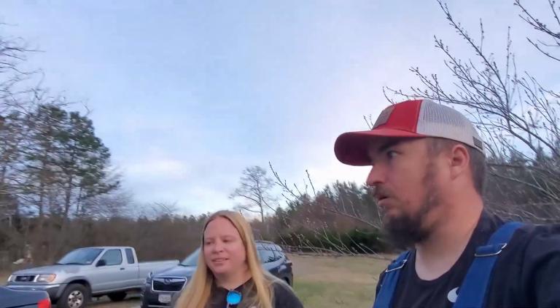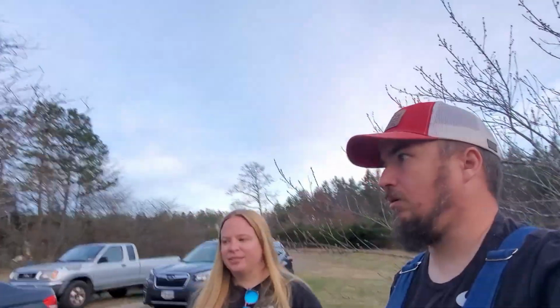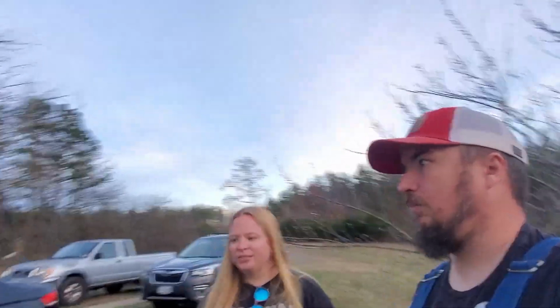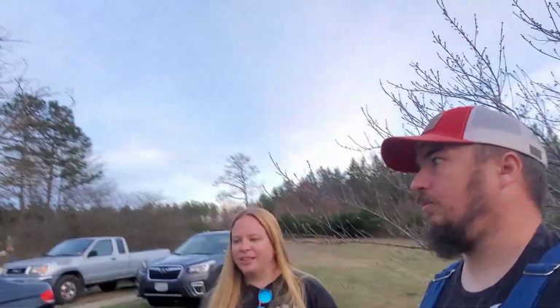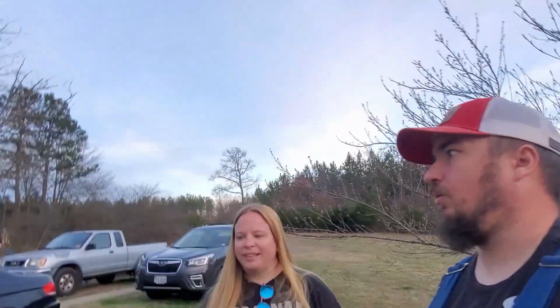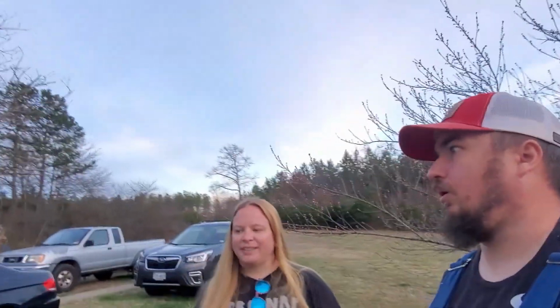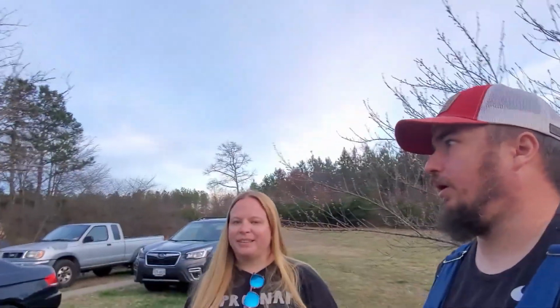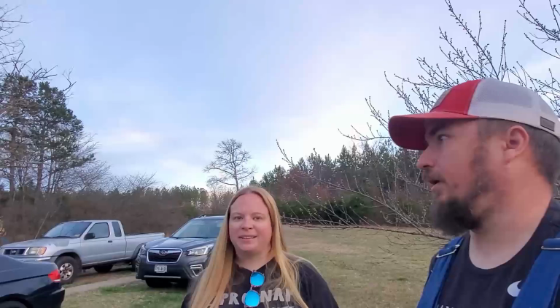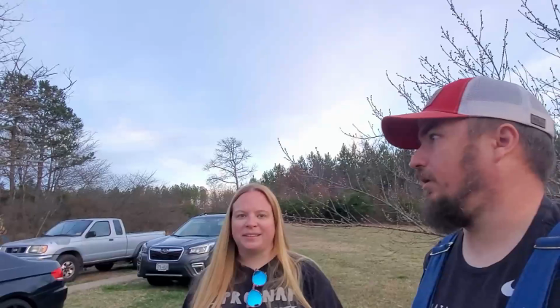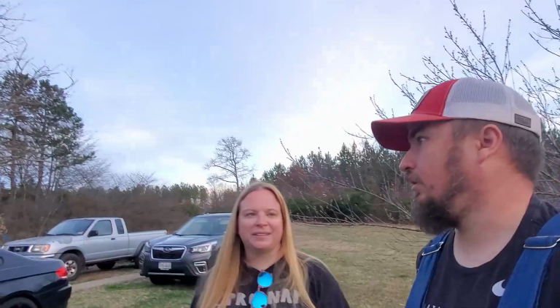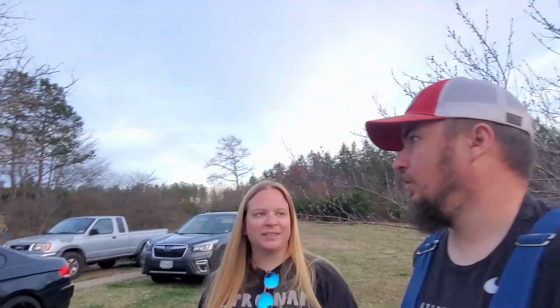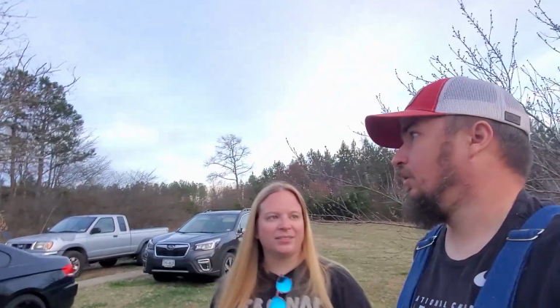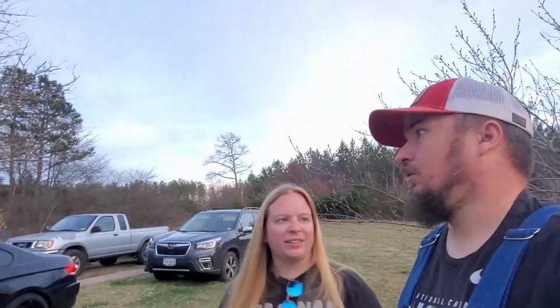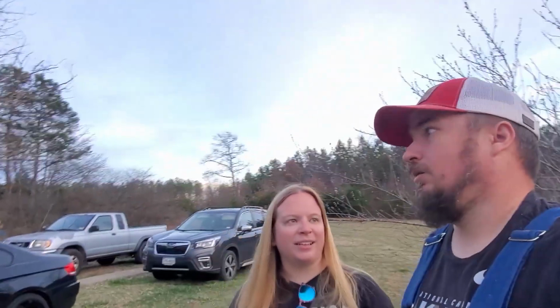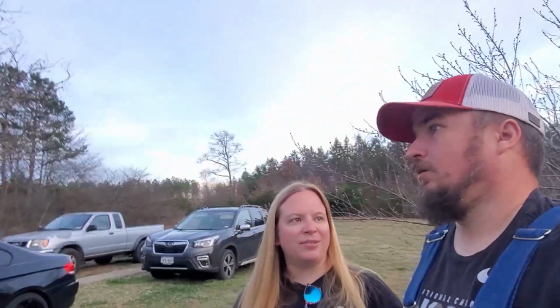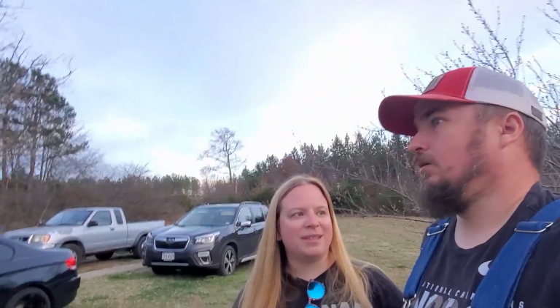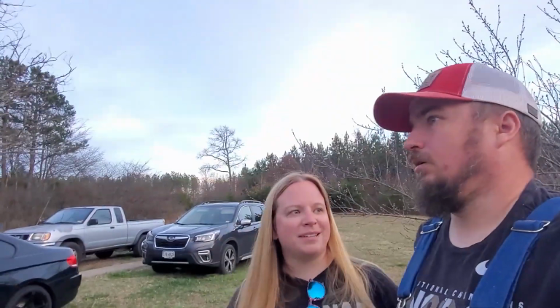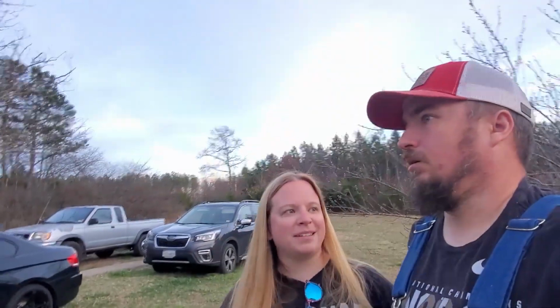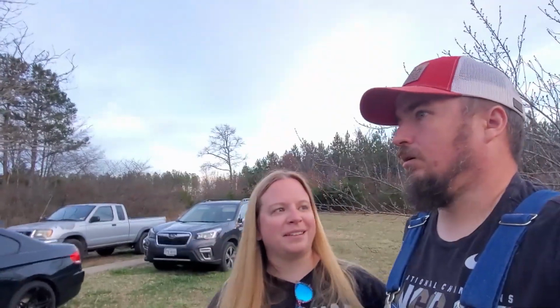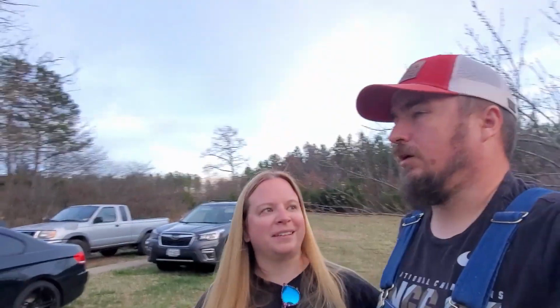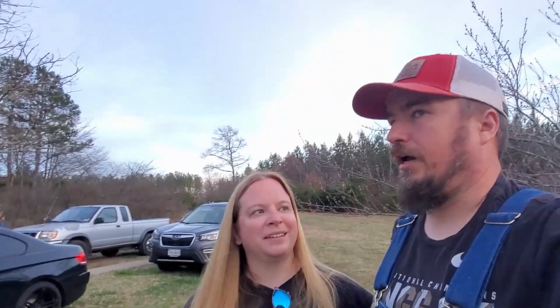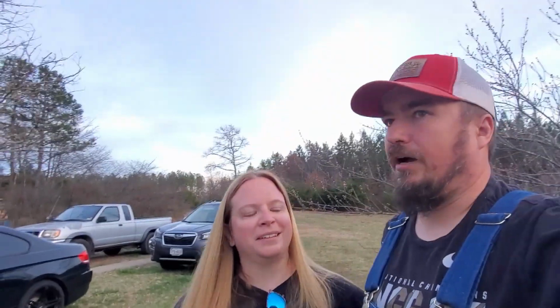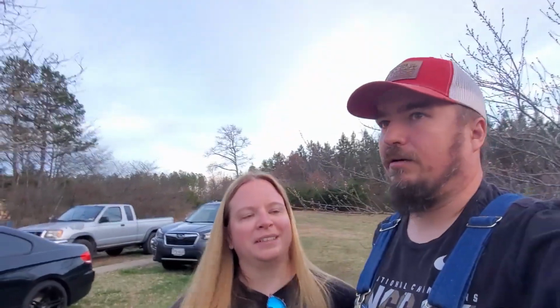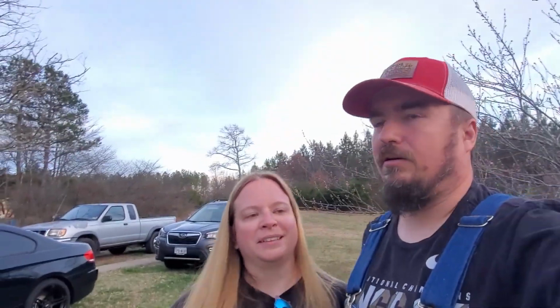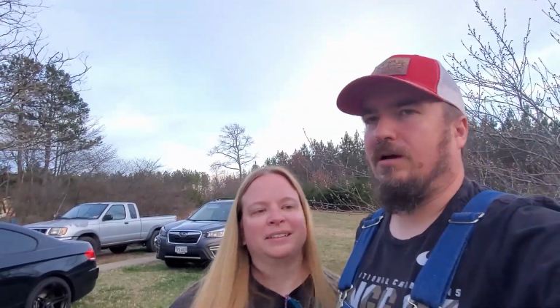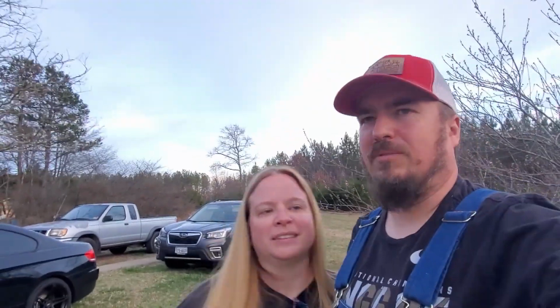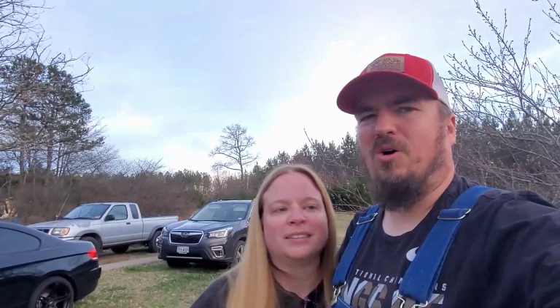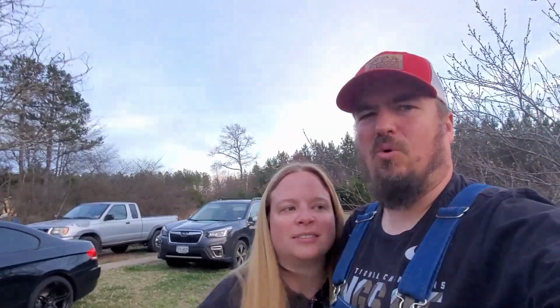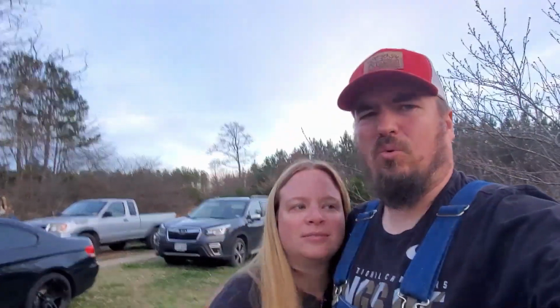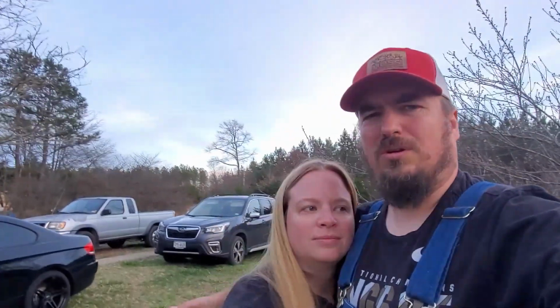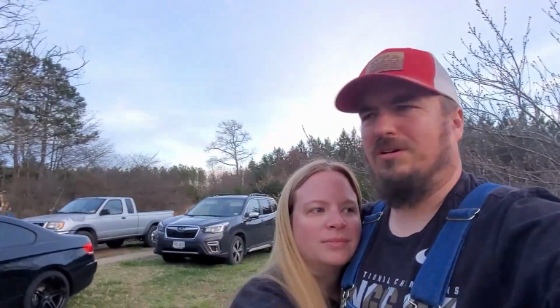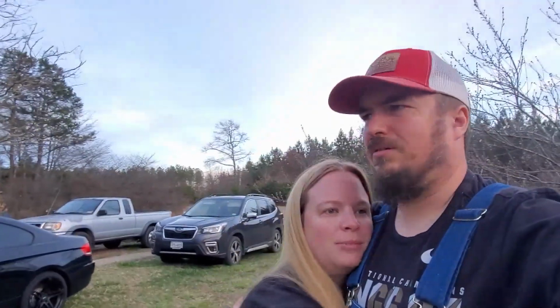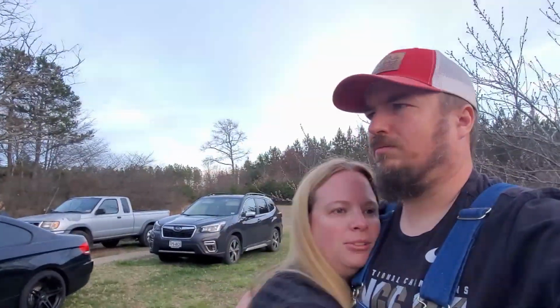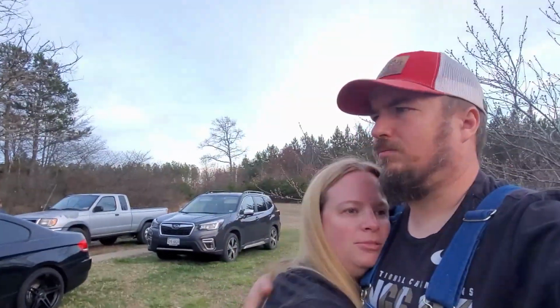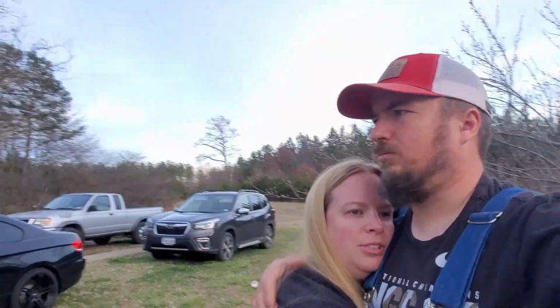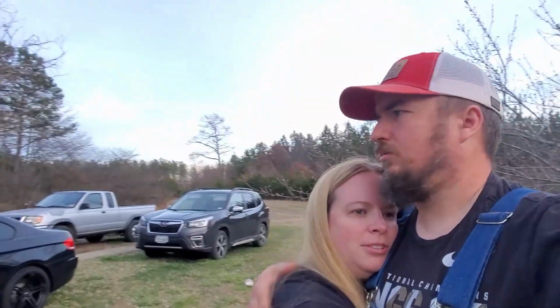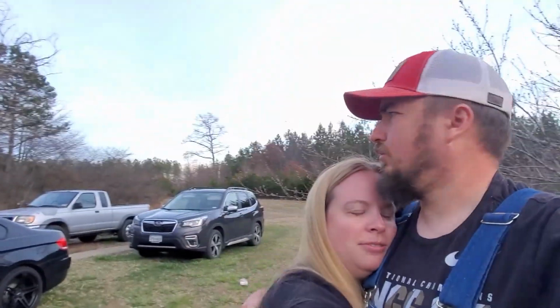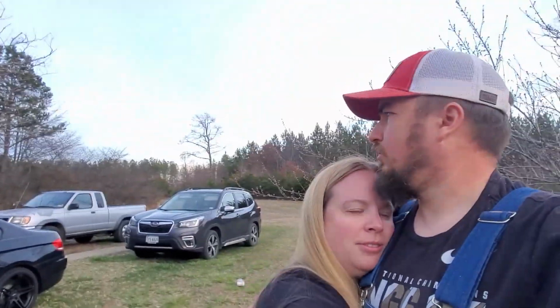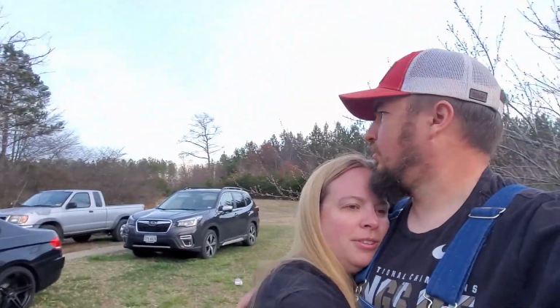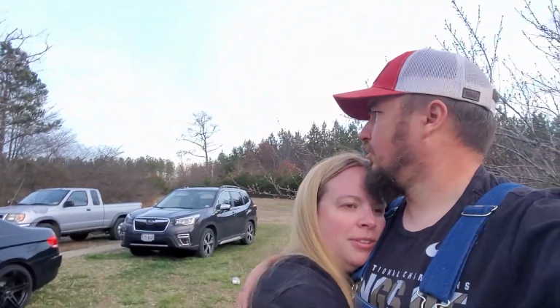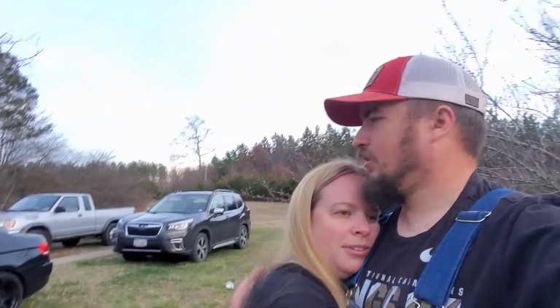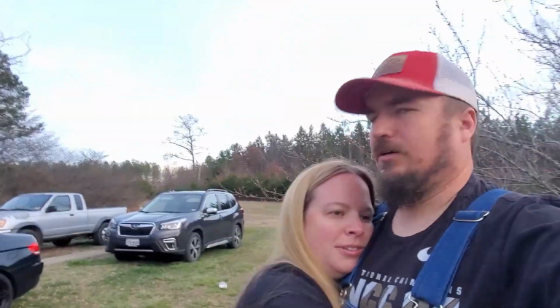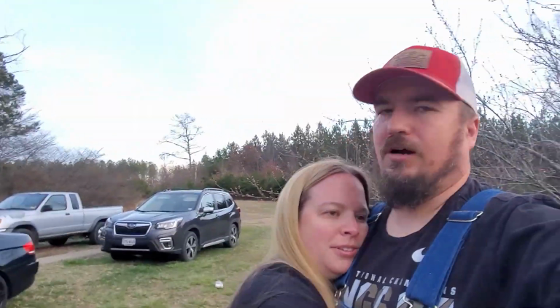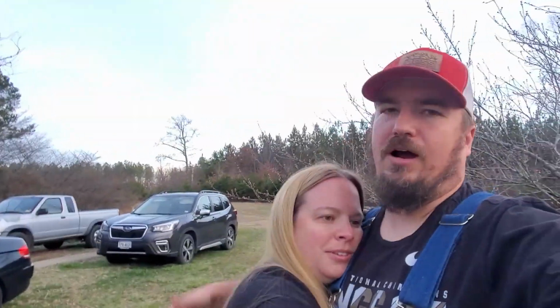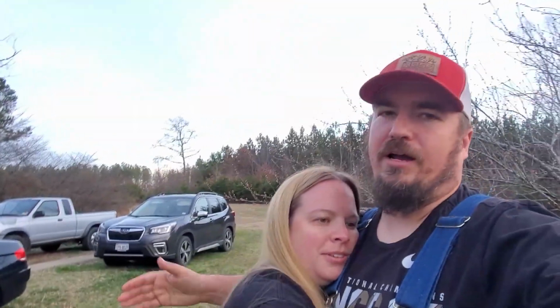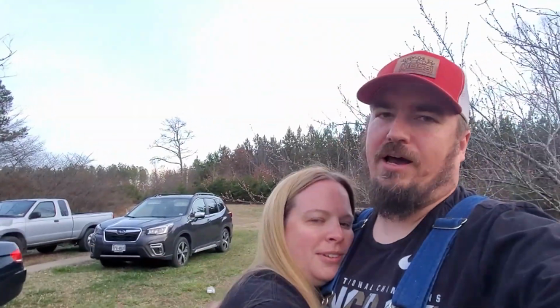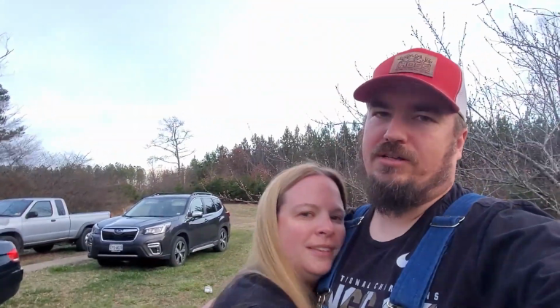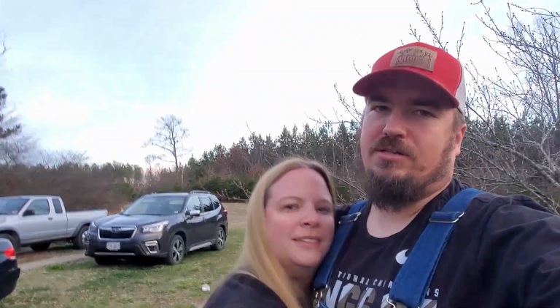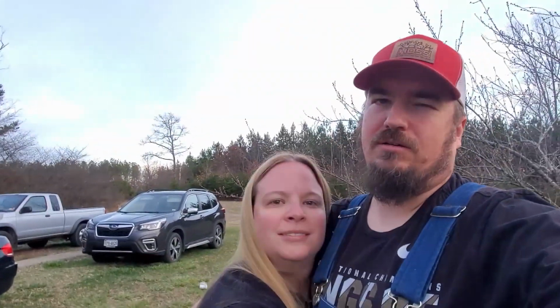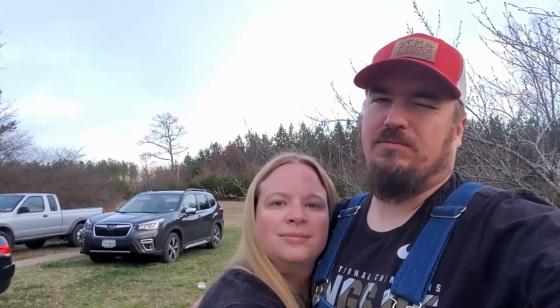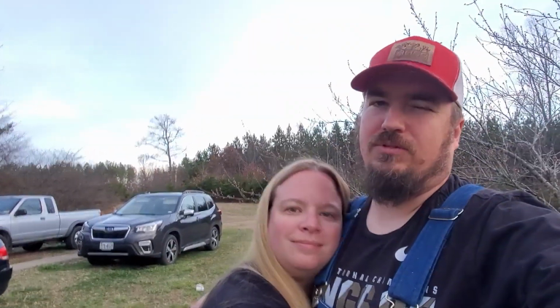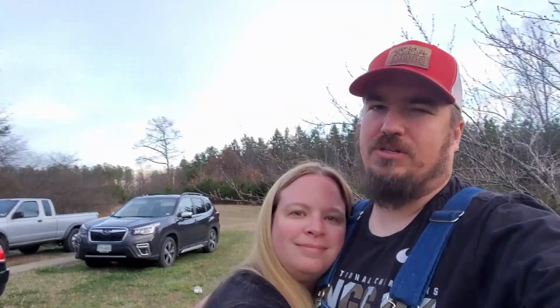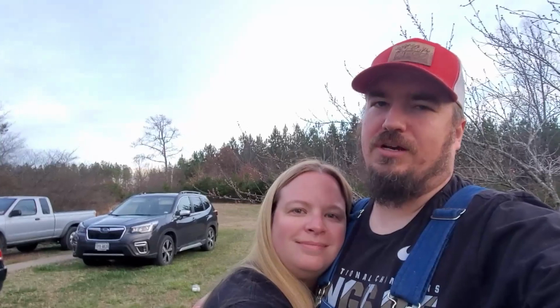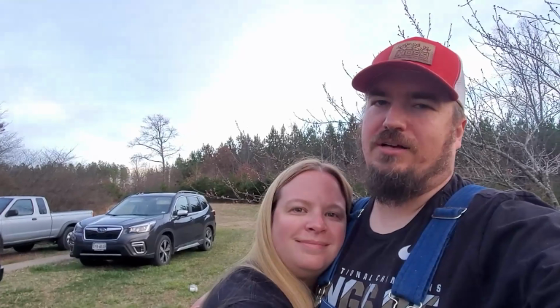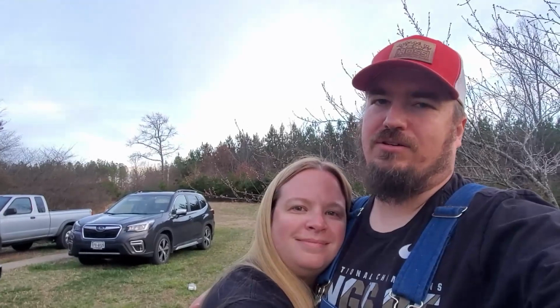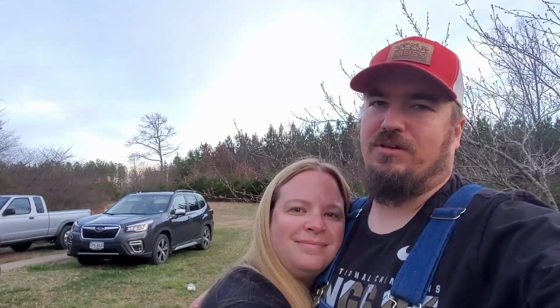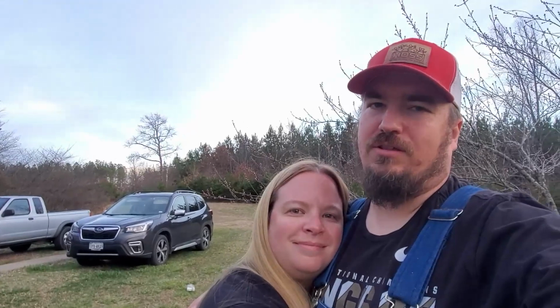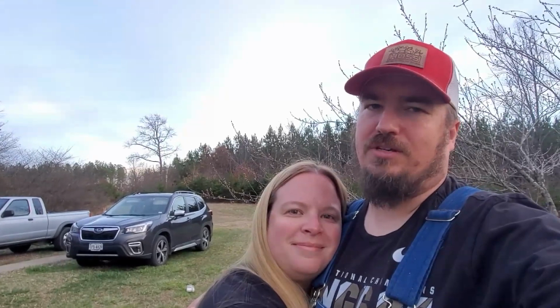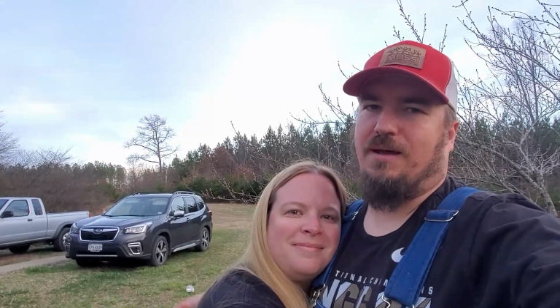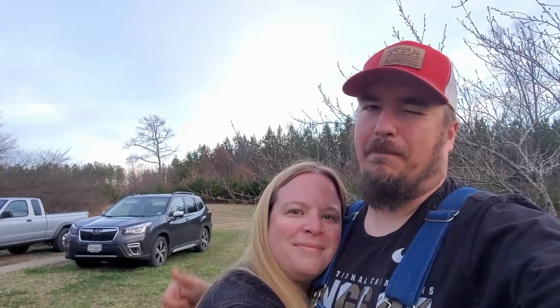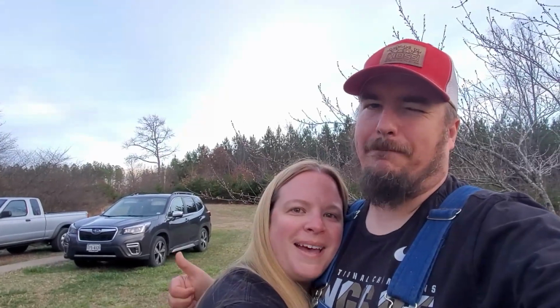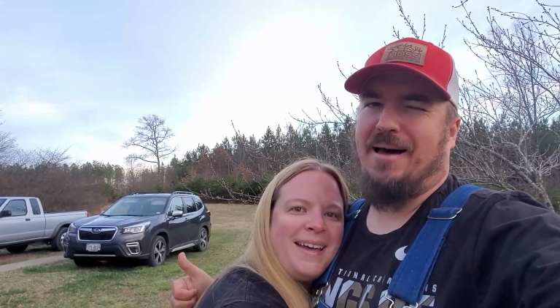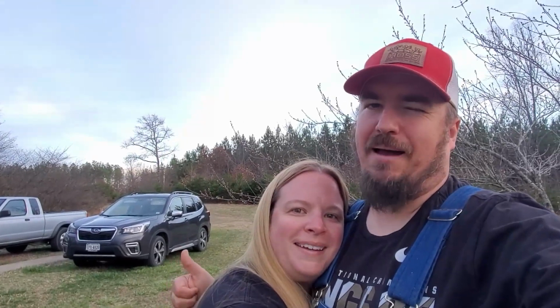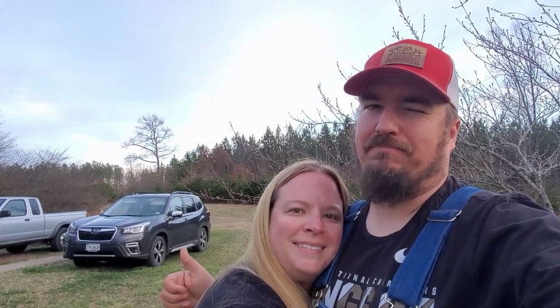Oh boy. You ready to go in? Yeah, I'm cold. I'm cold too. All right guys, we'll see you on the other side. Bye!